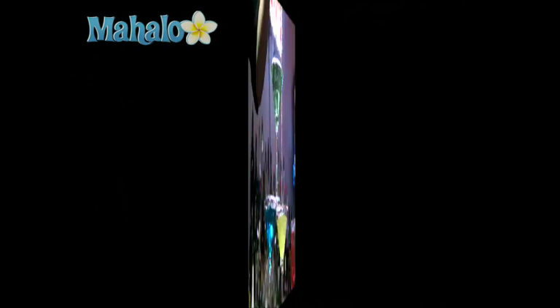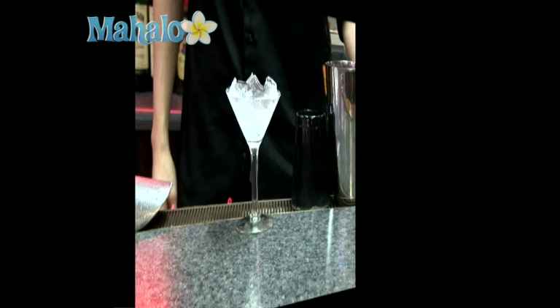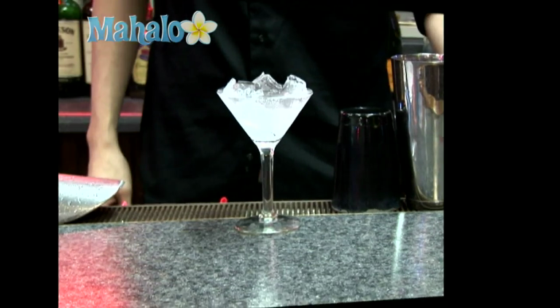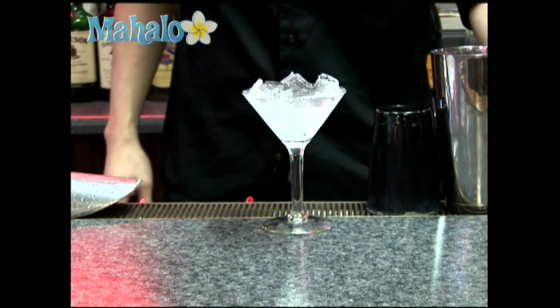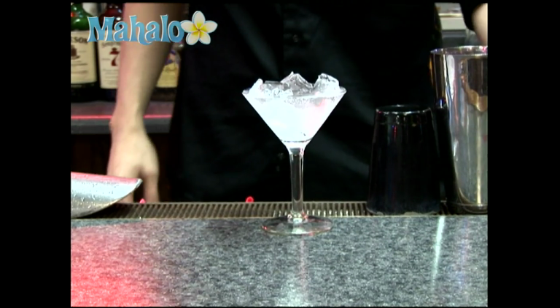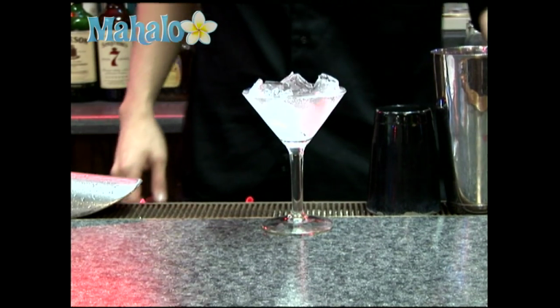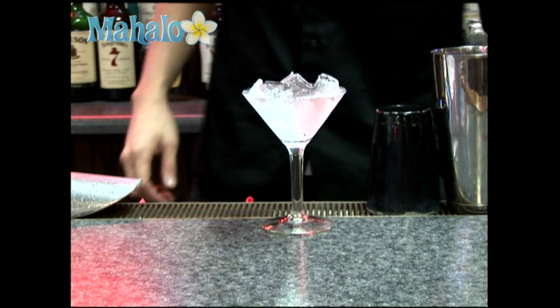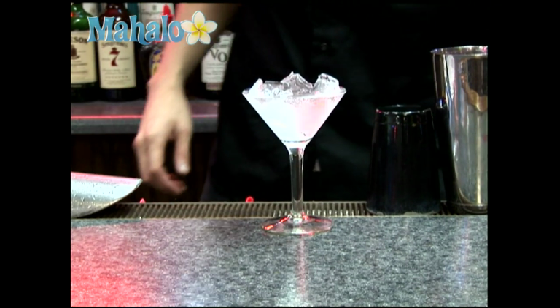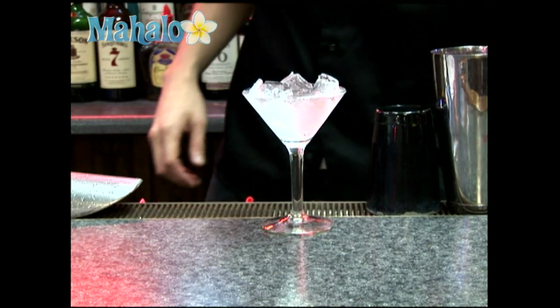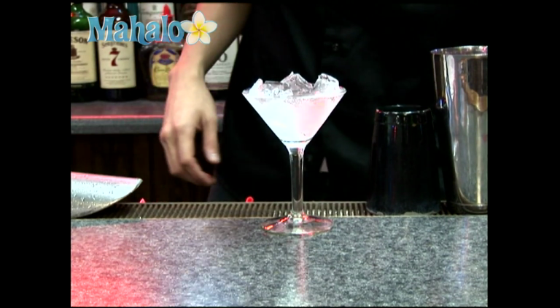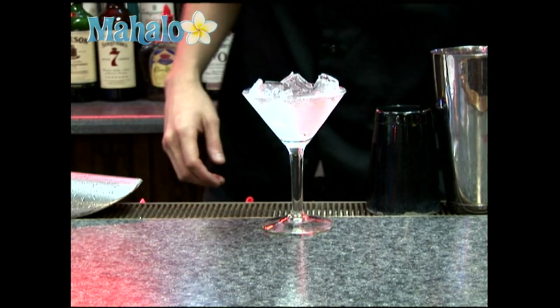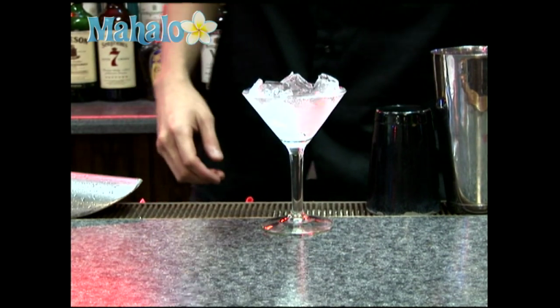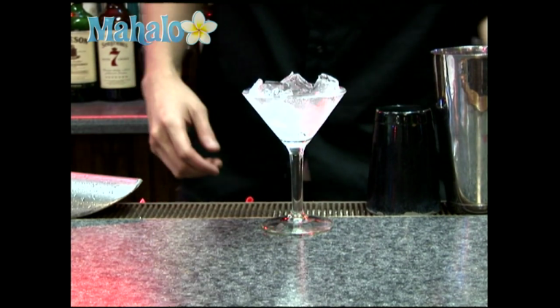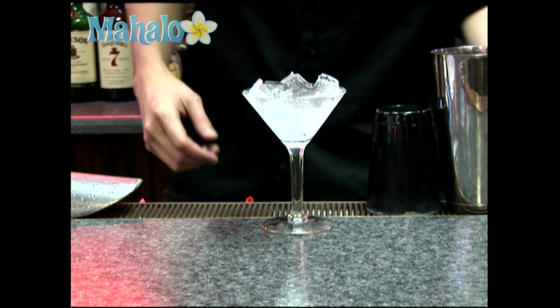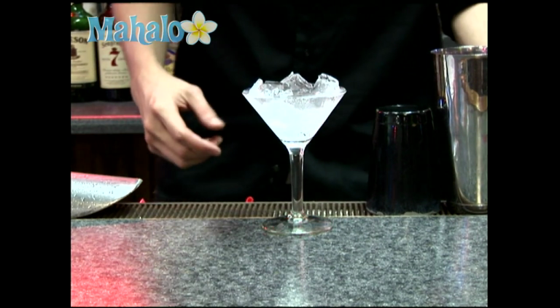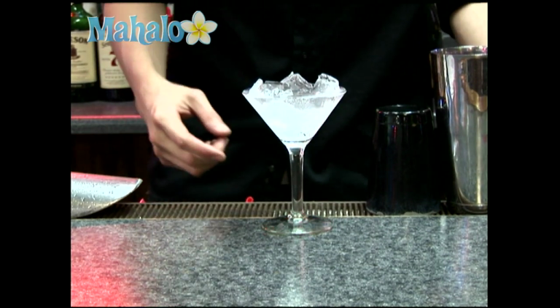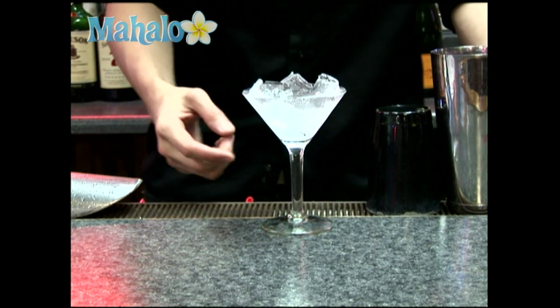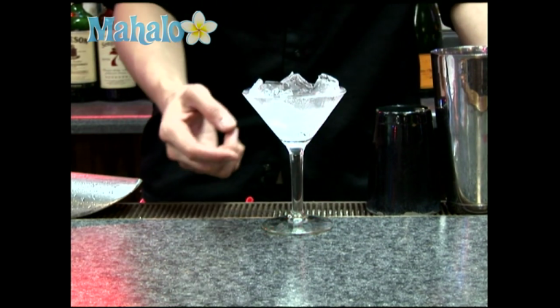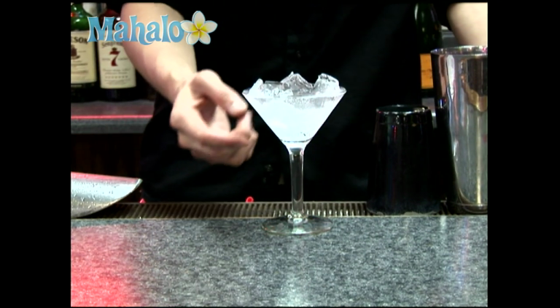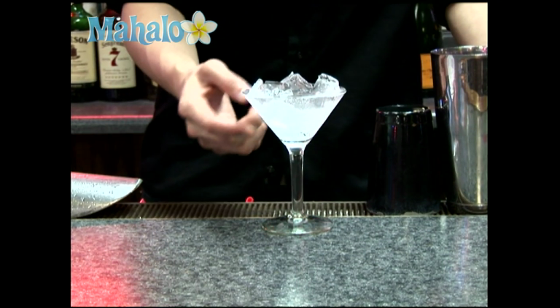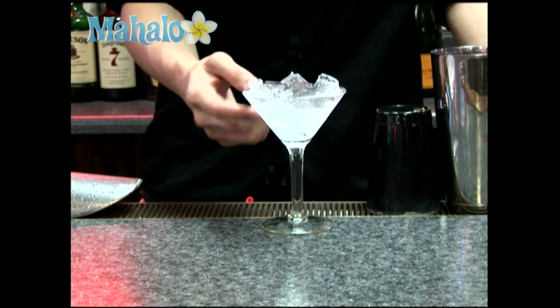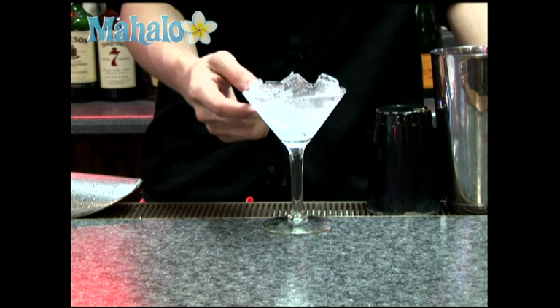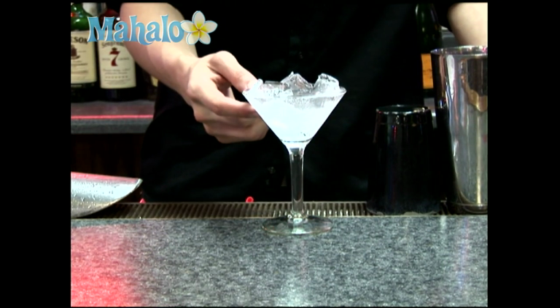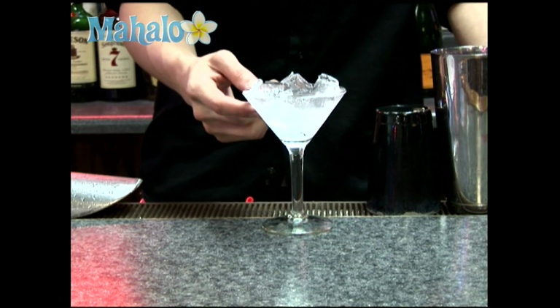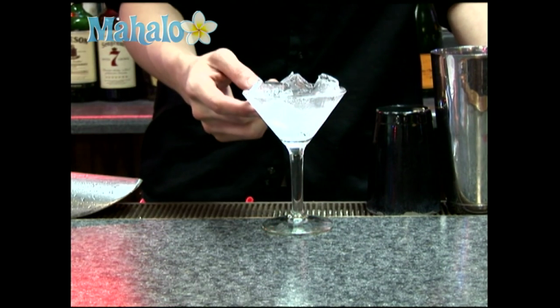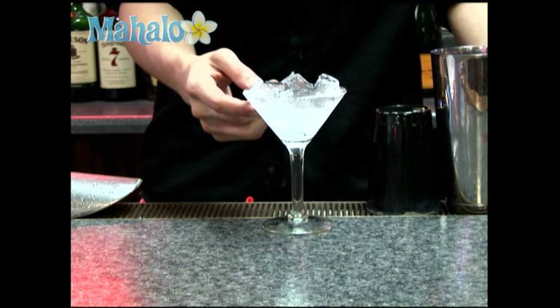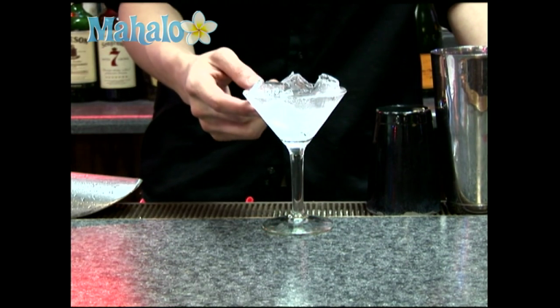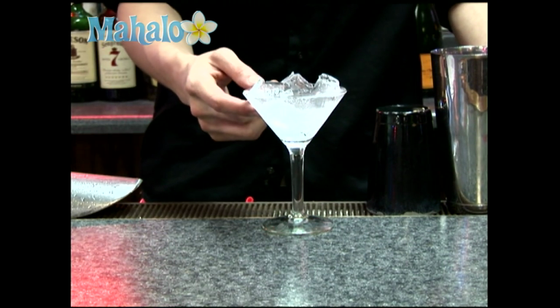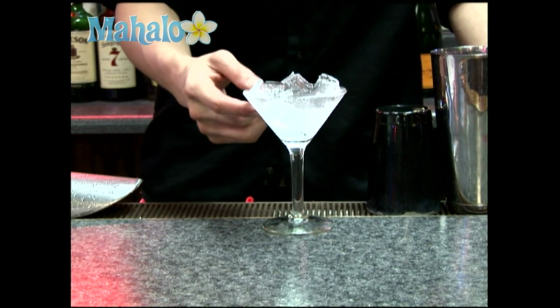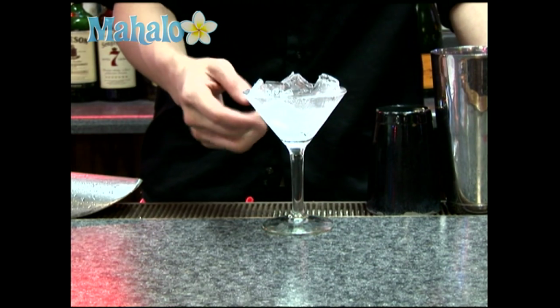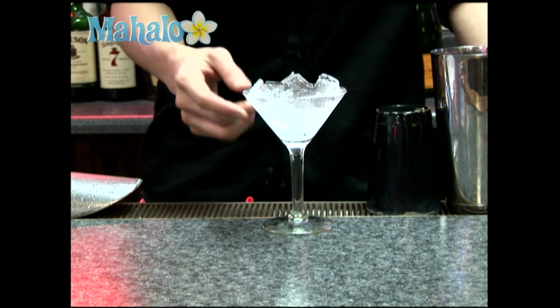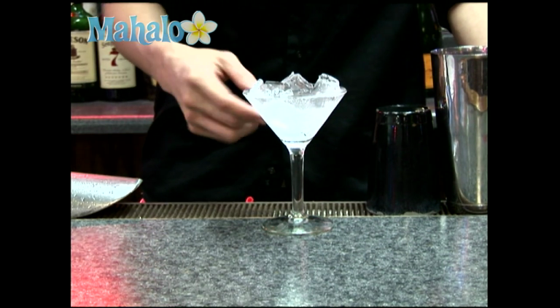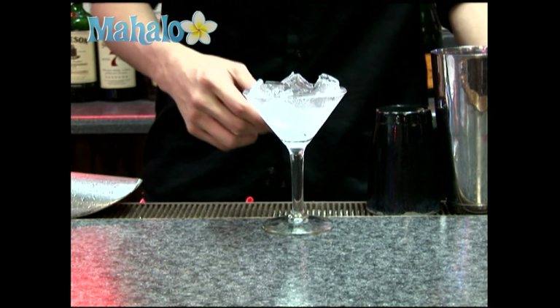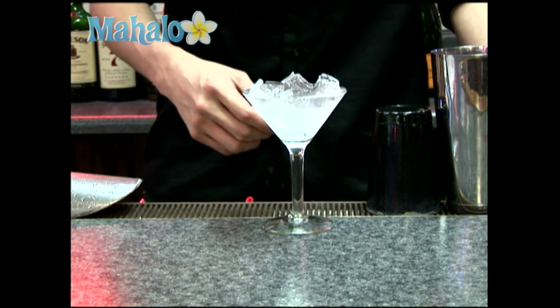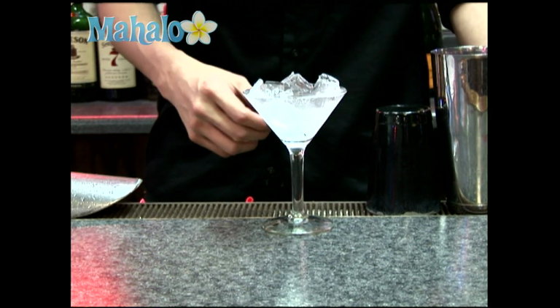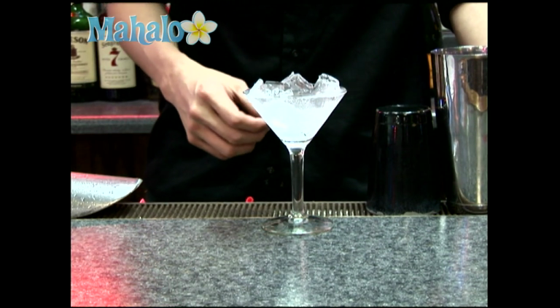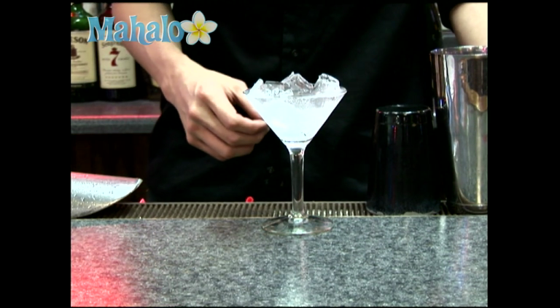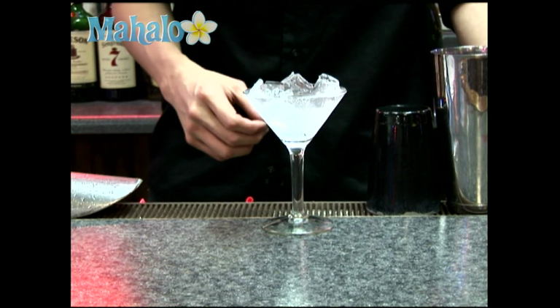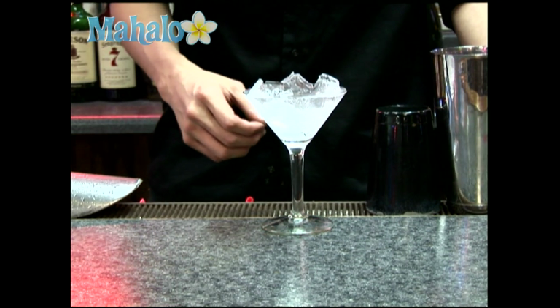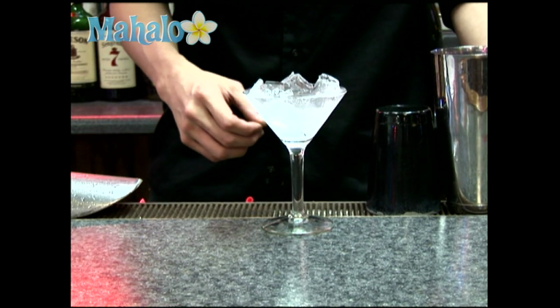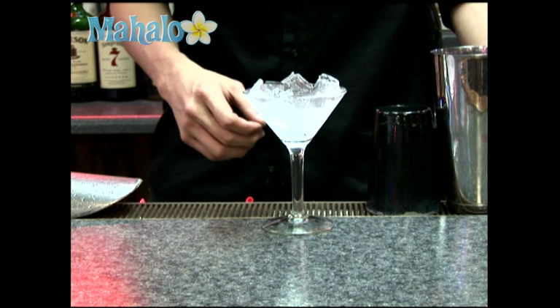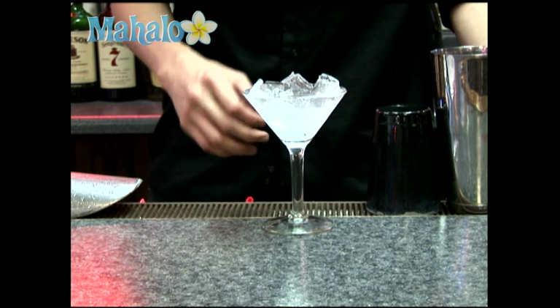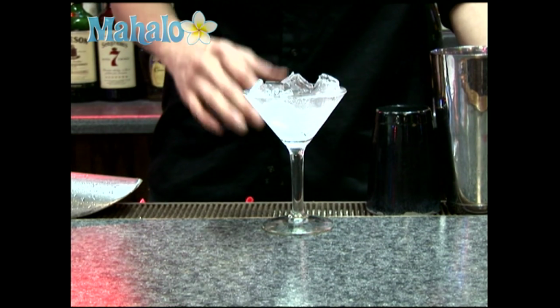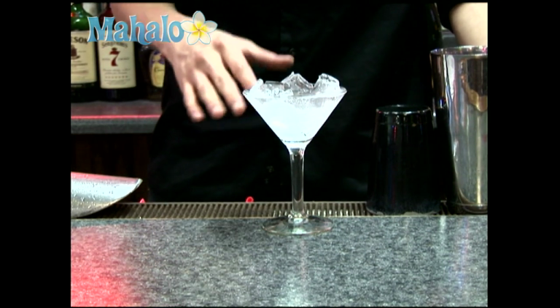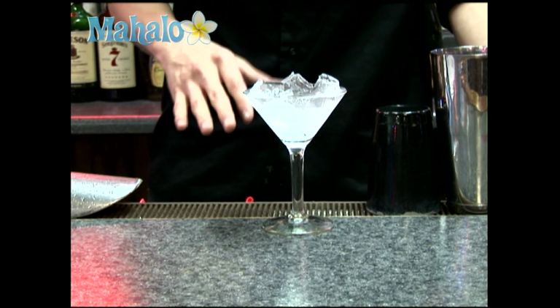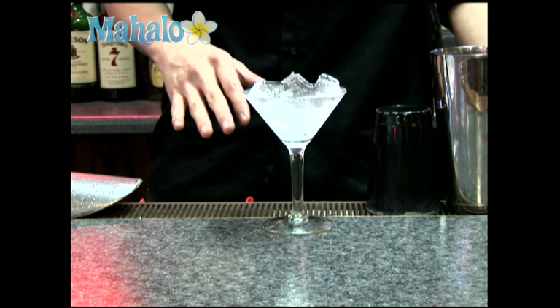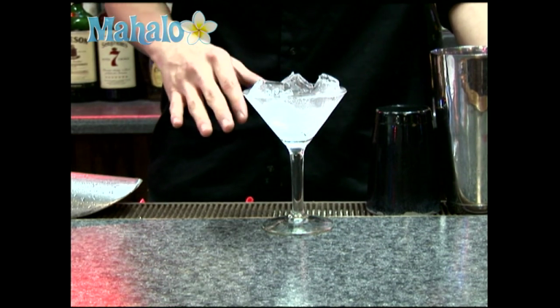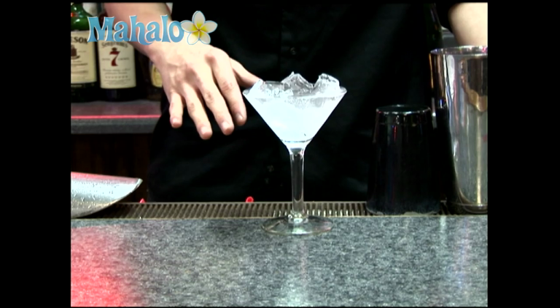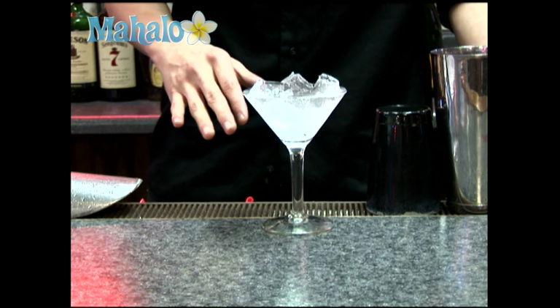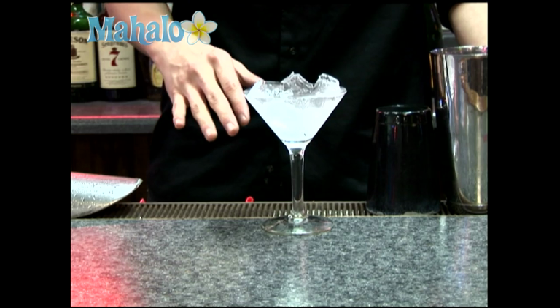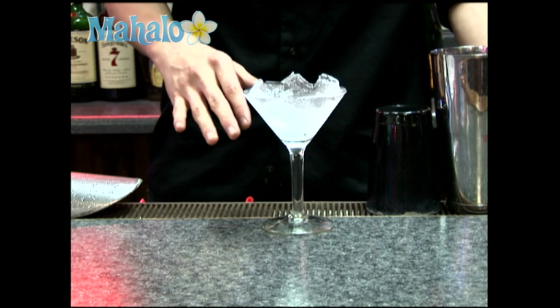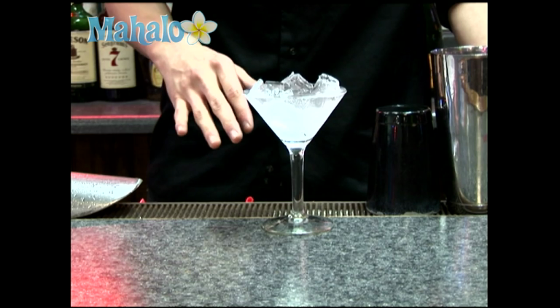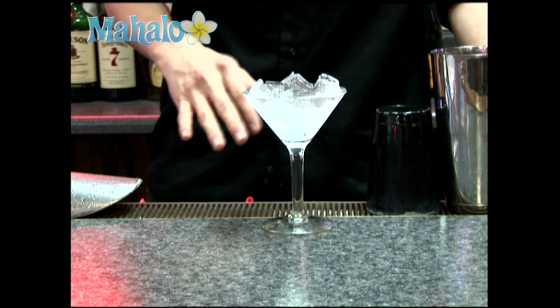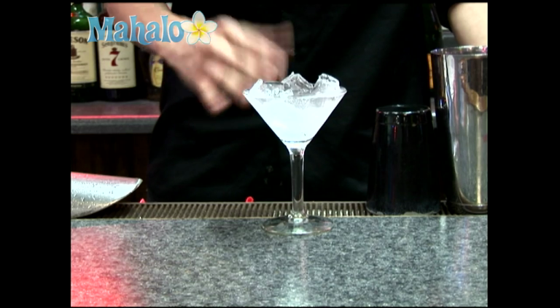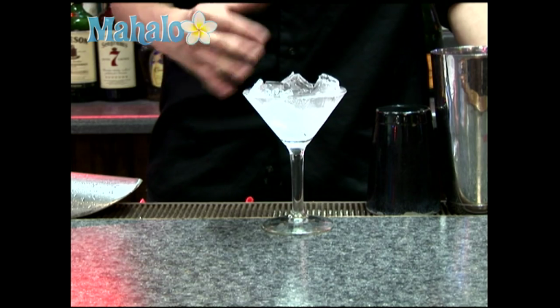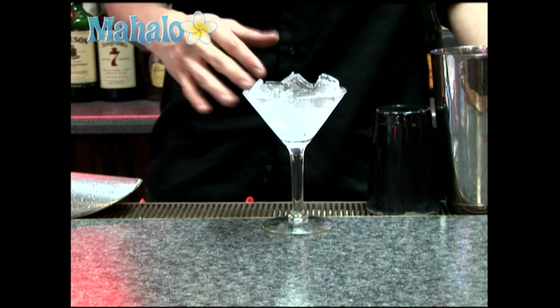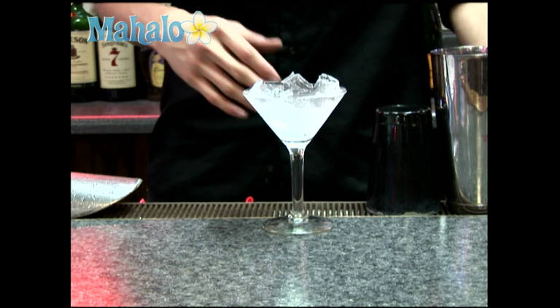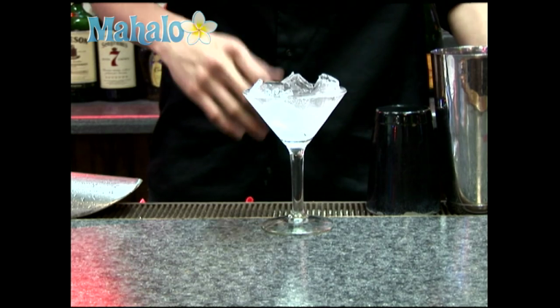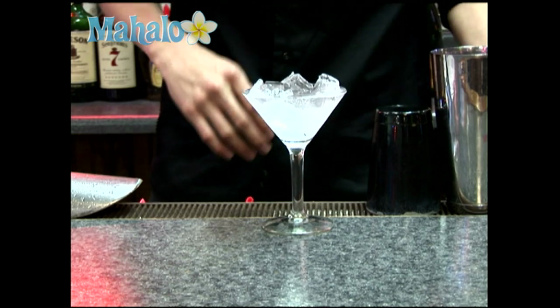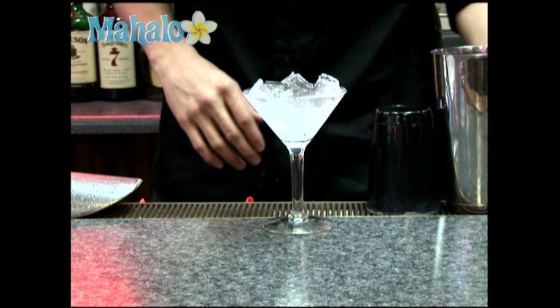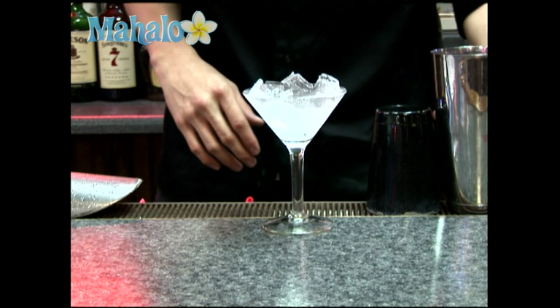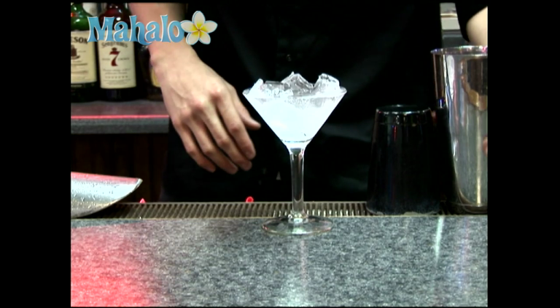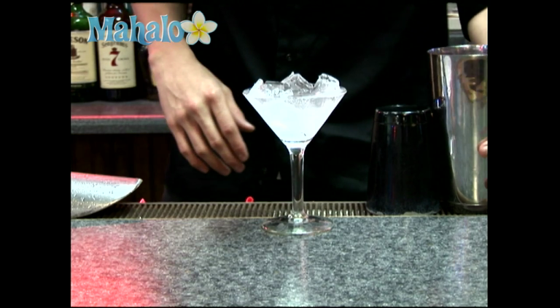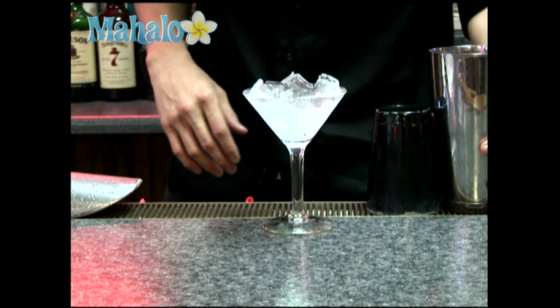Your lemon drop is going to go in a chilled stem glass. You're going to use soda water instead of regular water to help it chill faster.